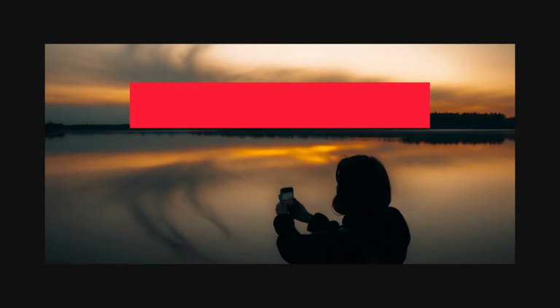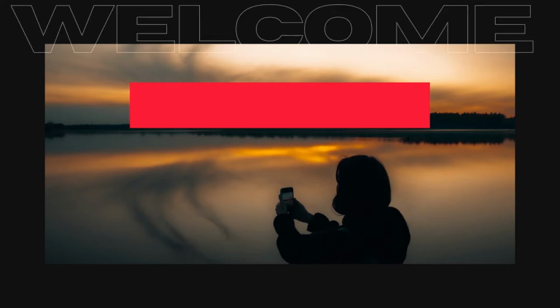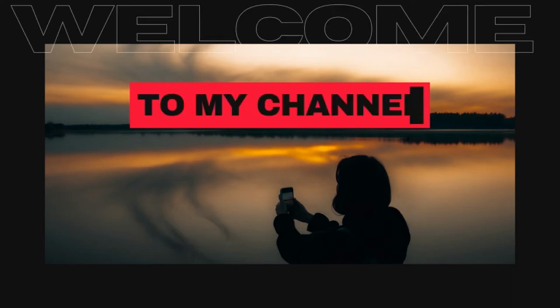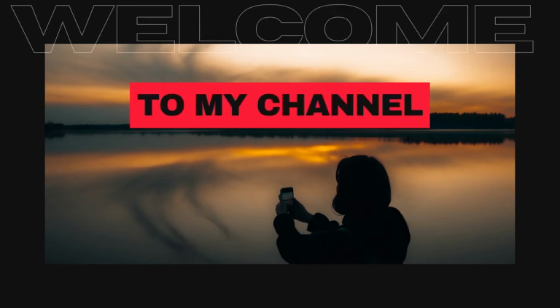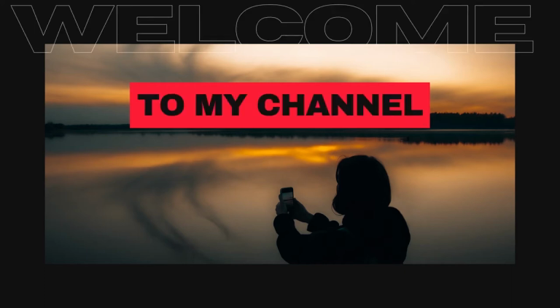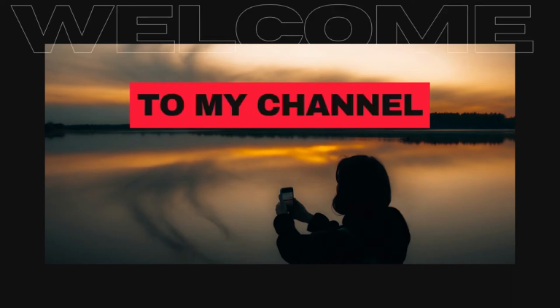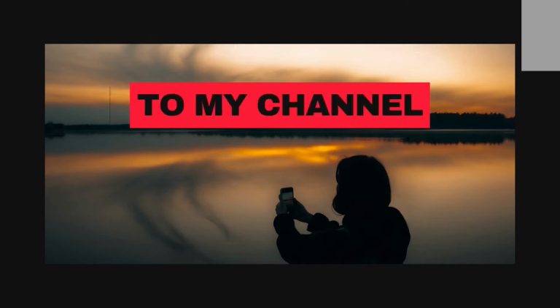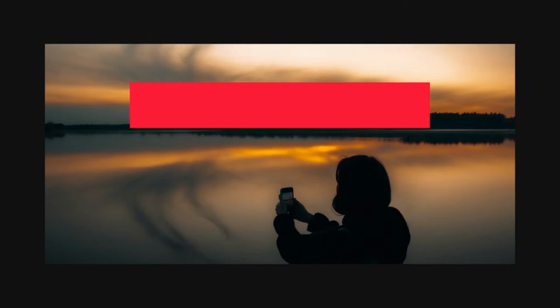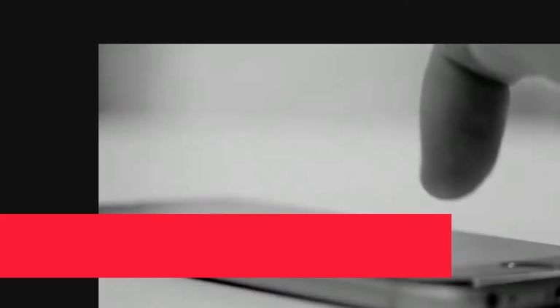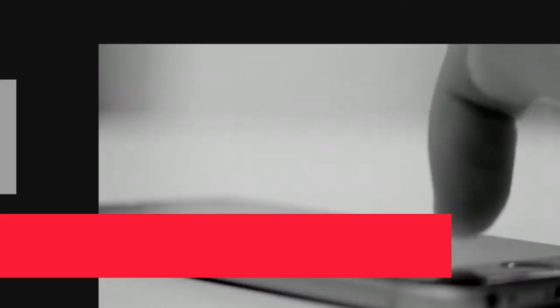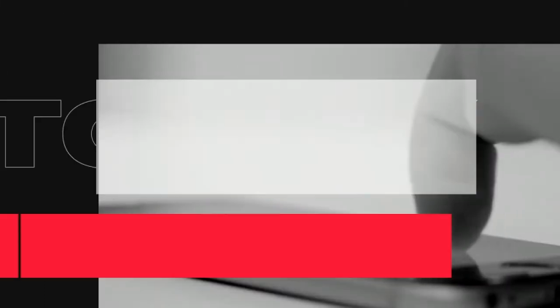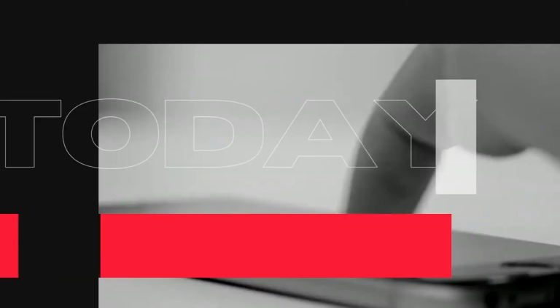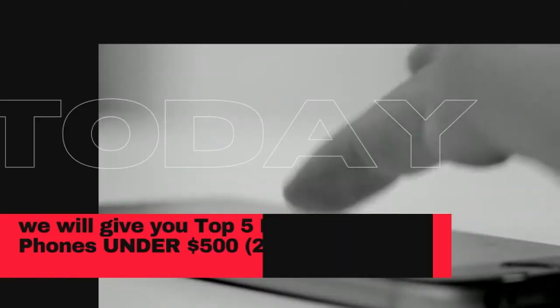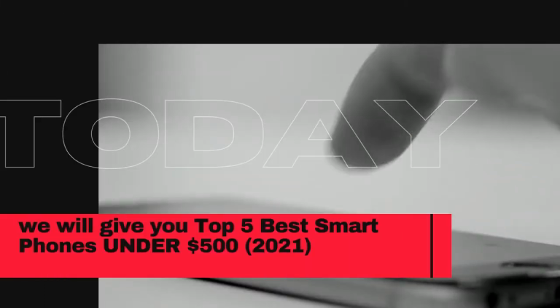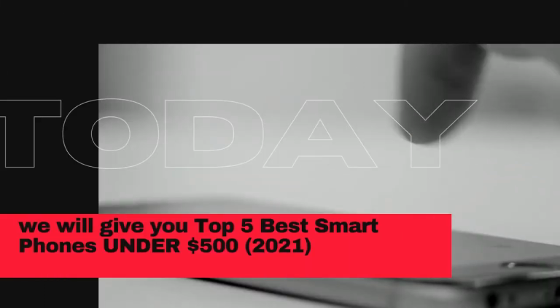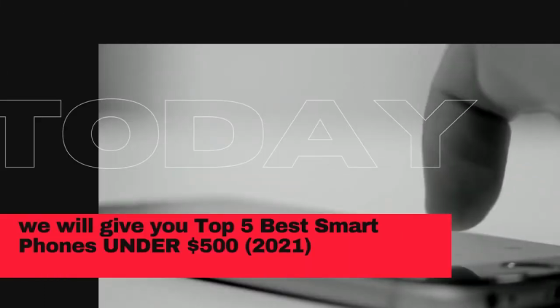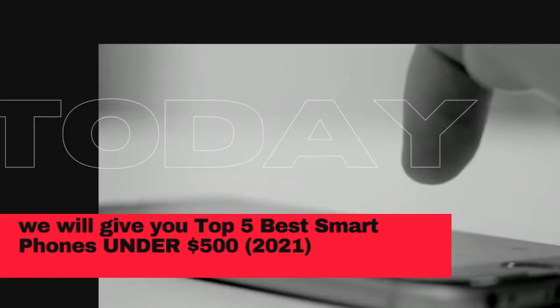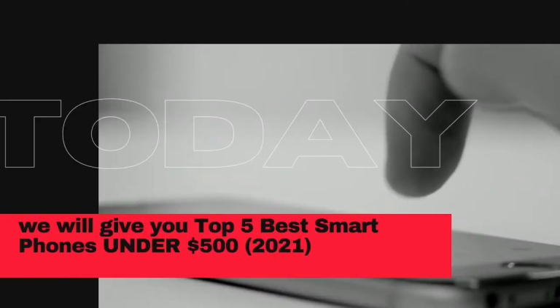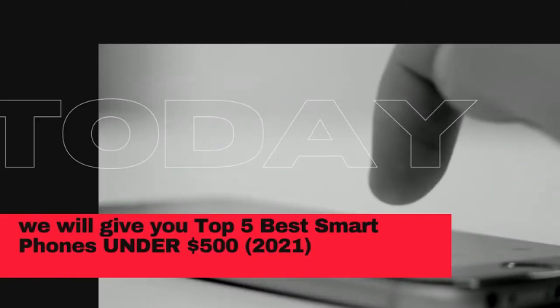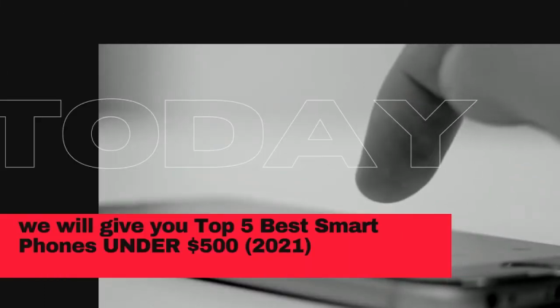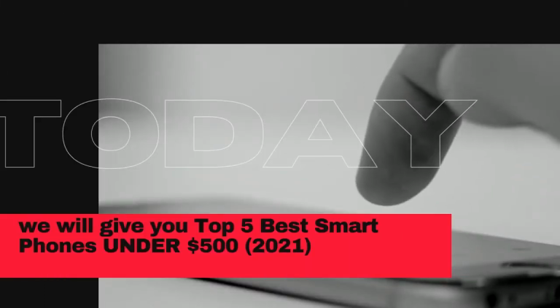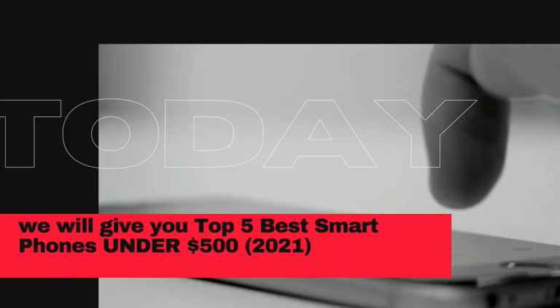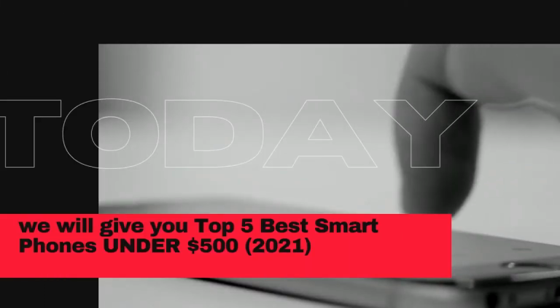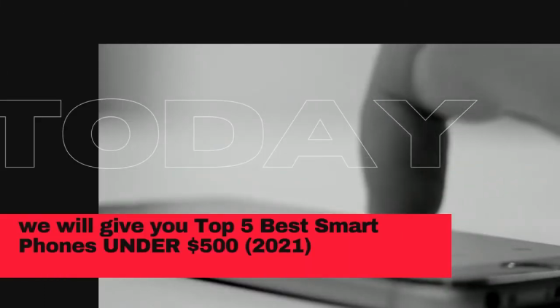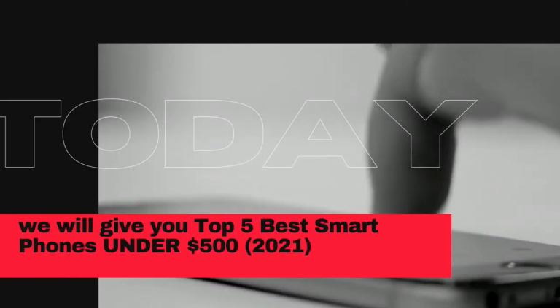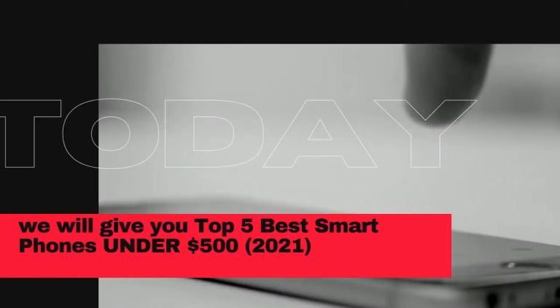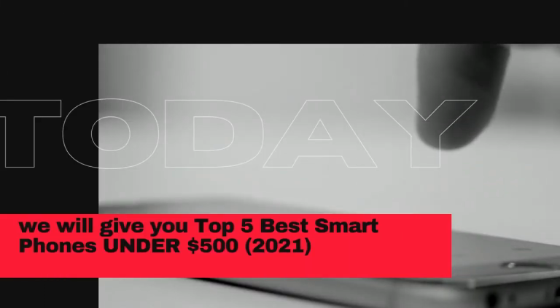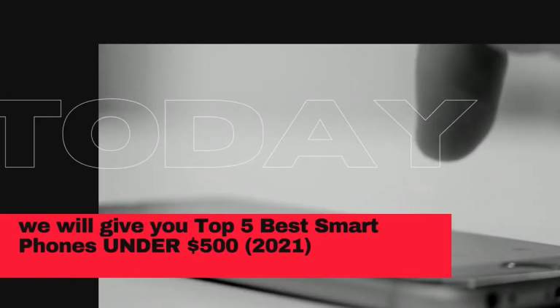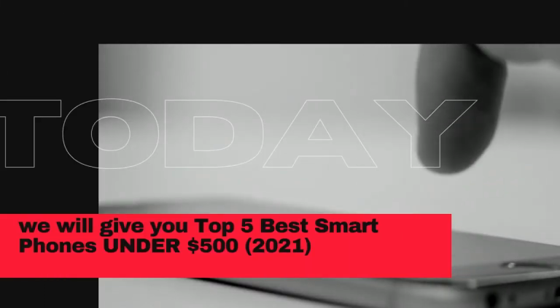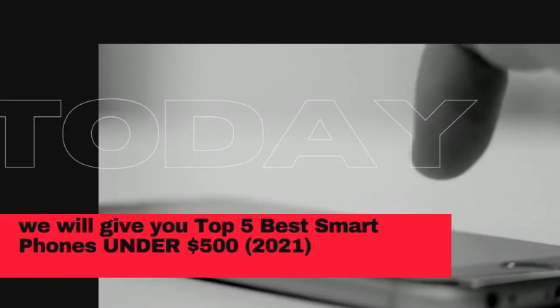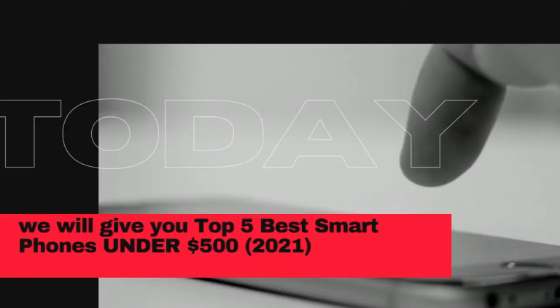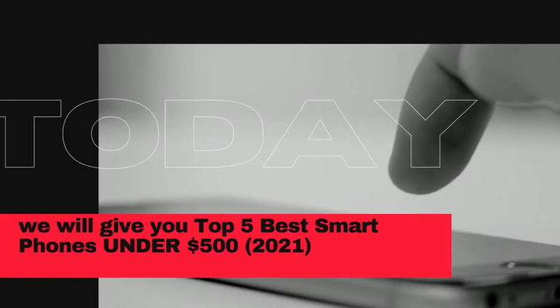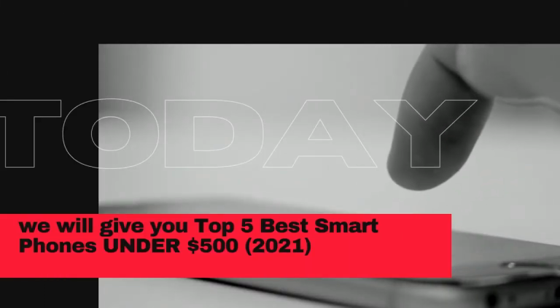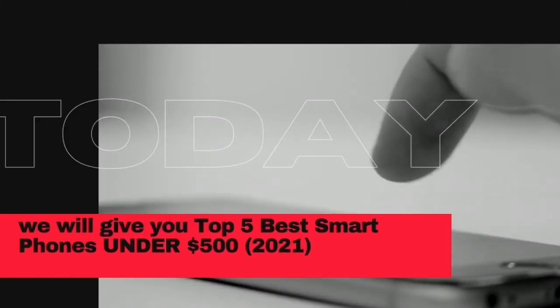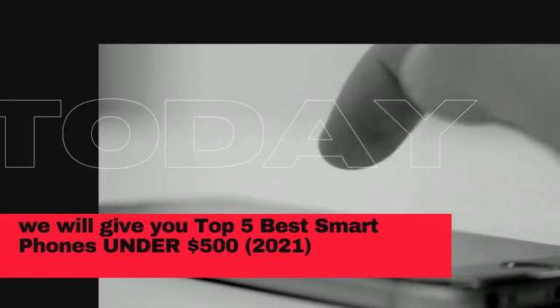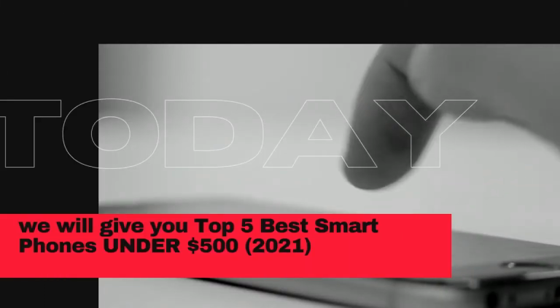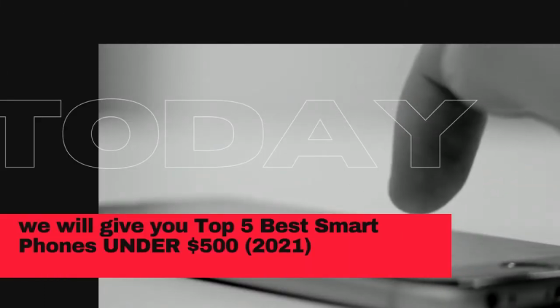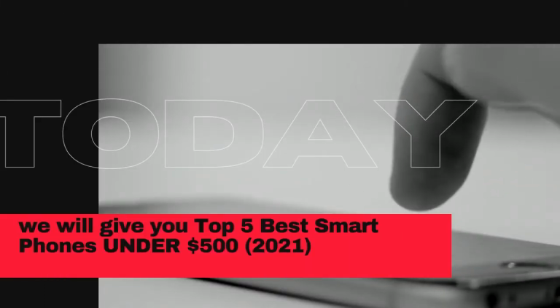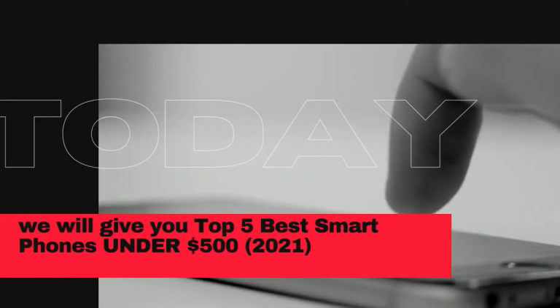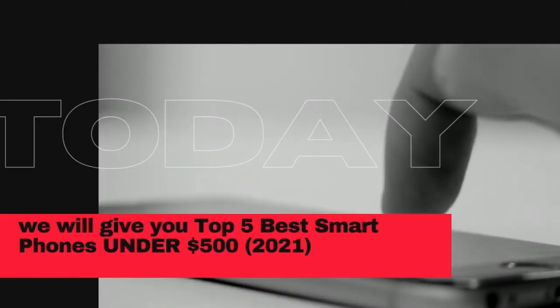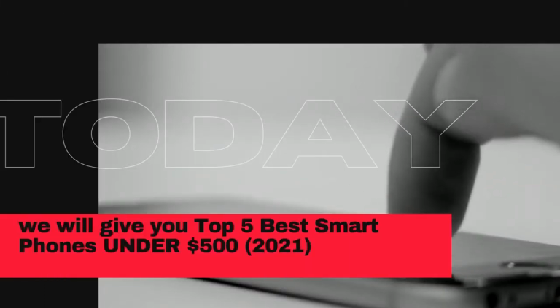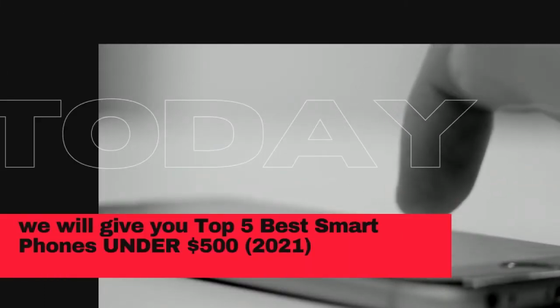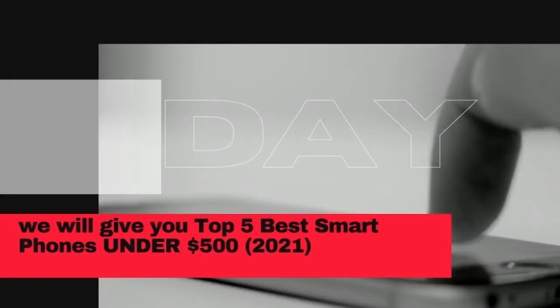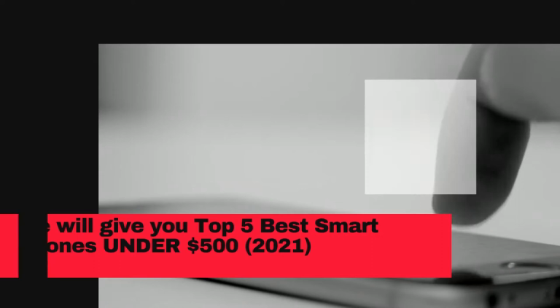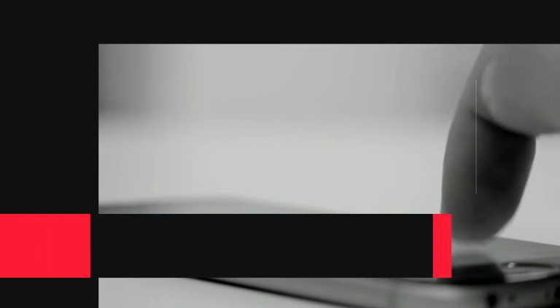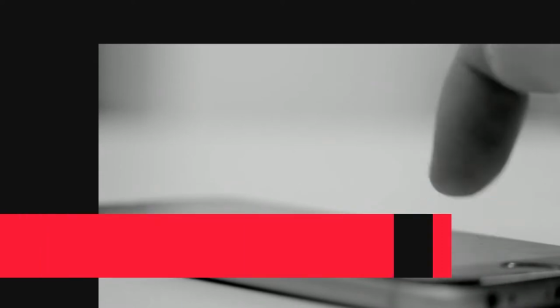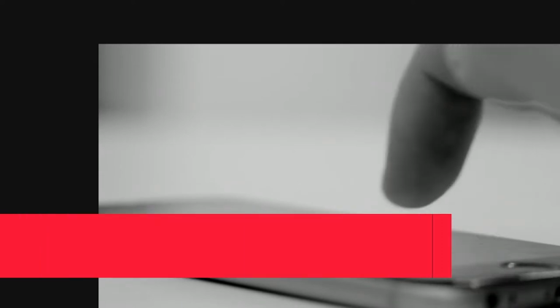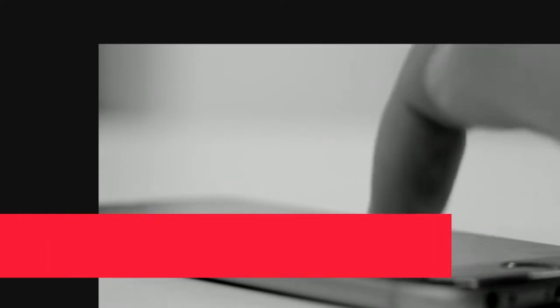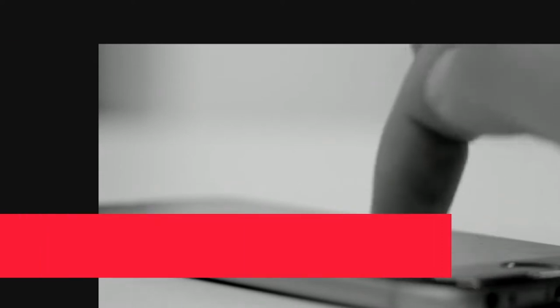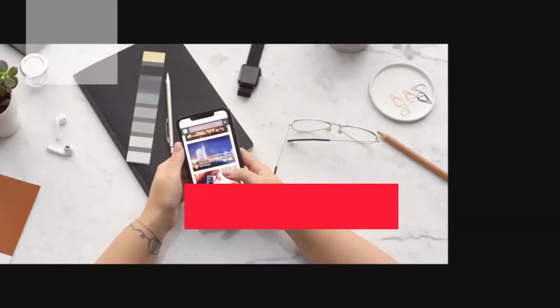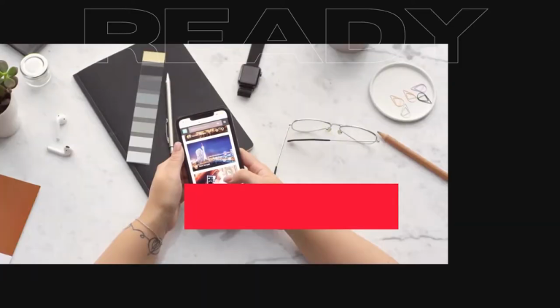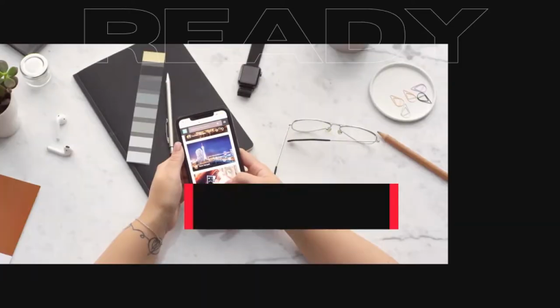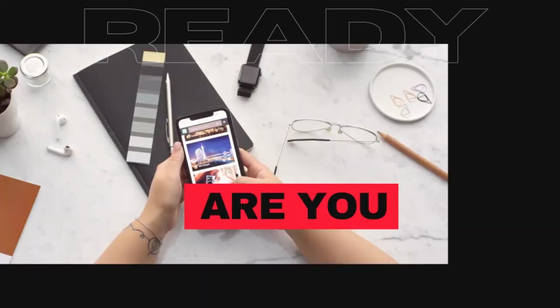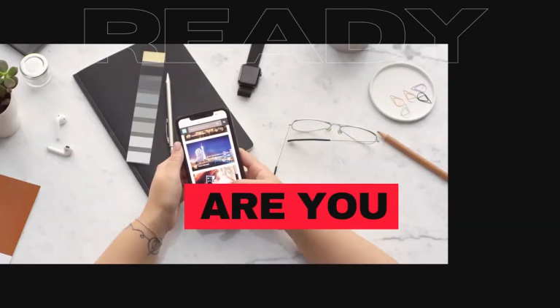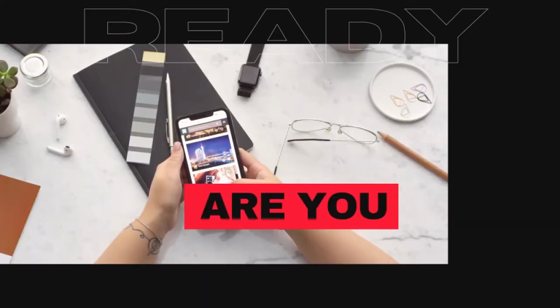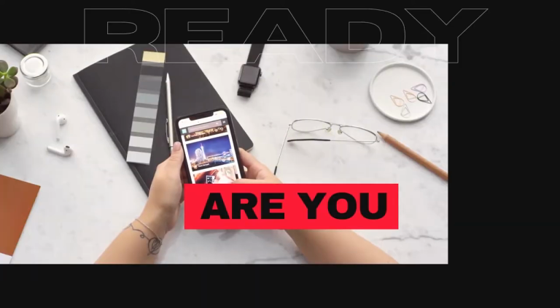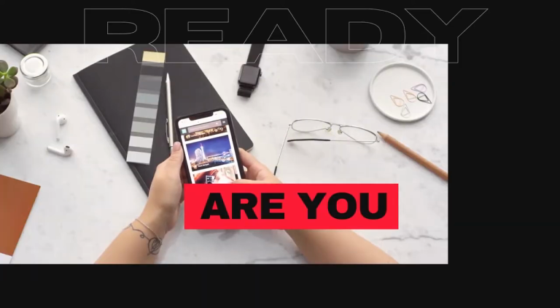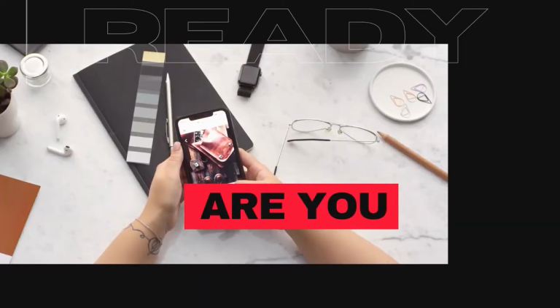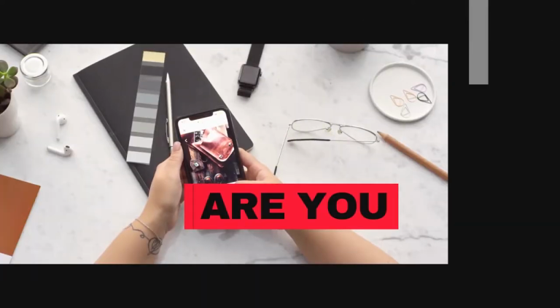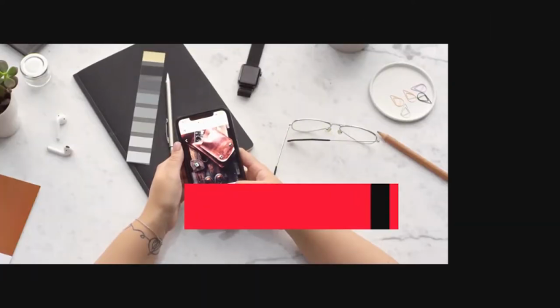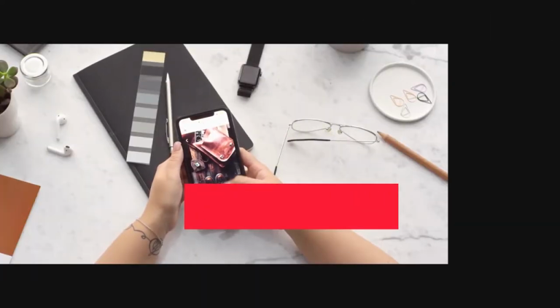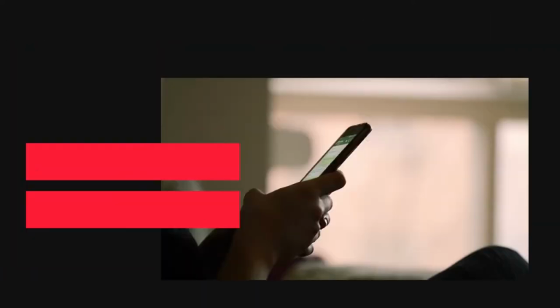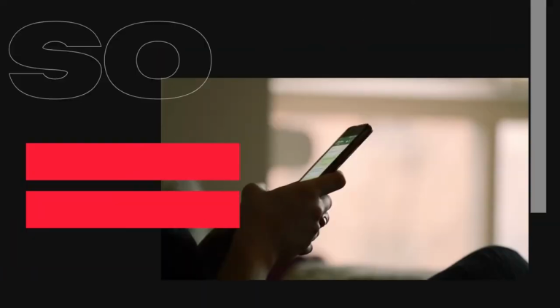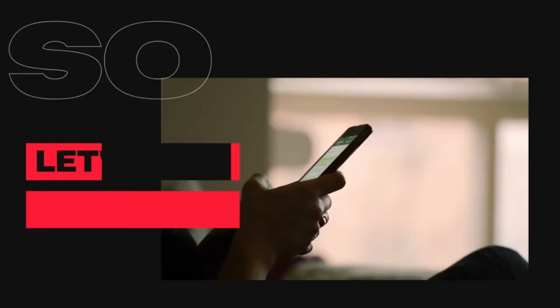Today we will give you top 5 best smartphones under $500 in 2021. Are you ready? So let's get started.